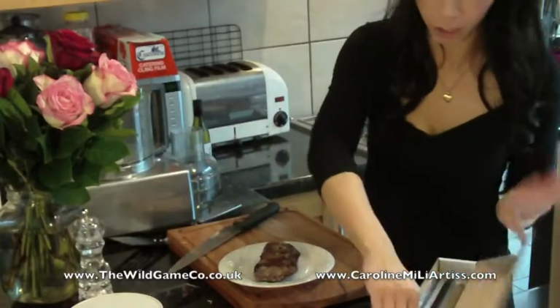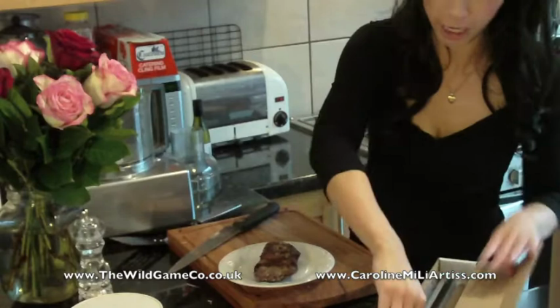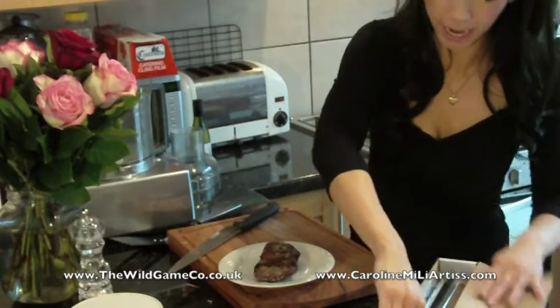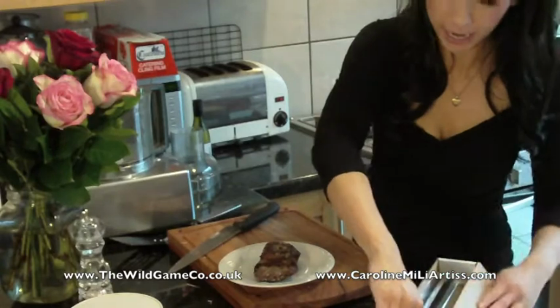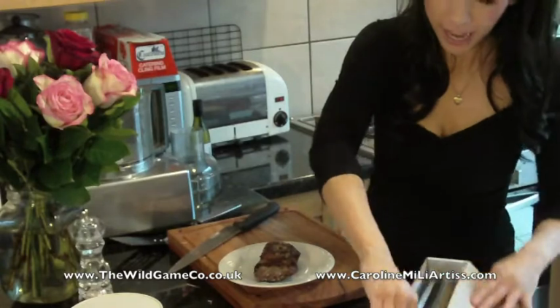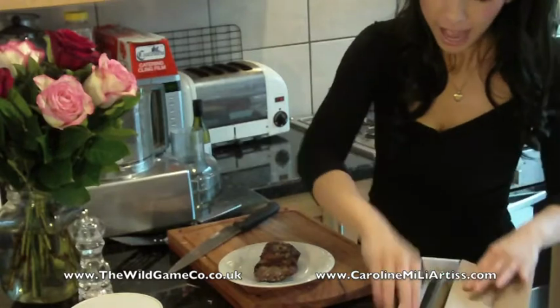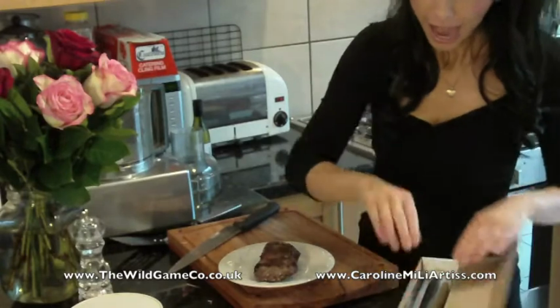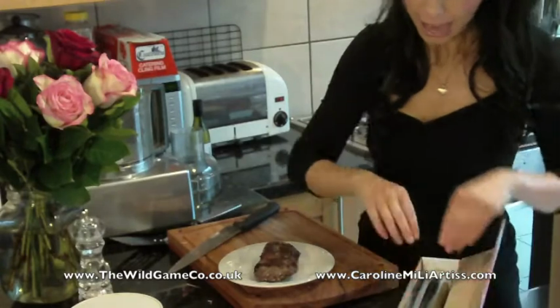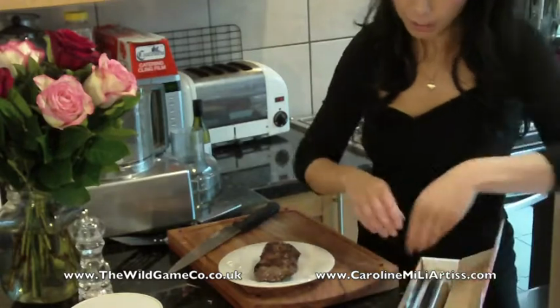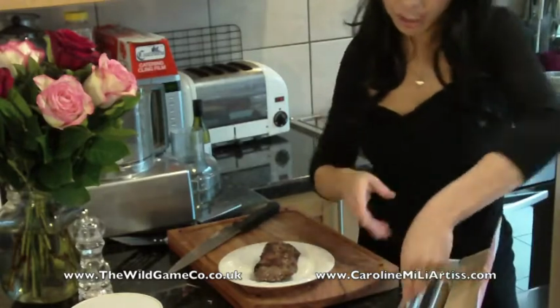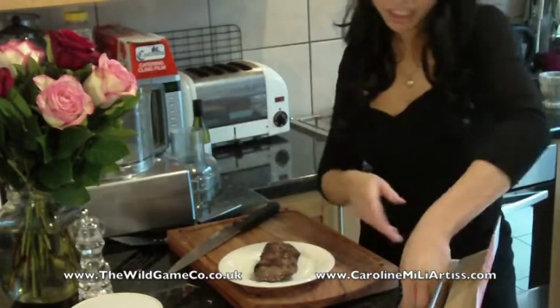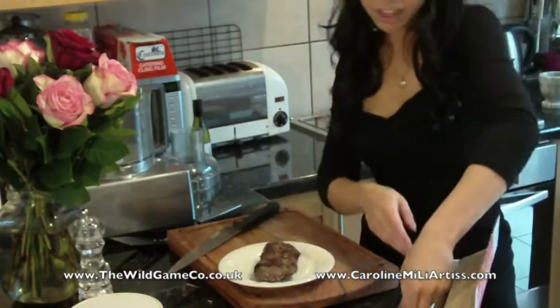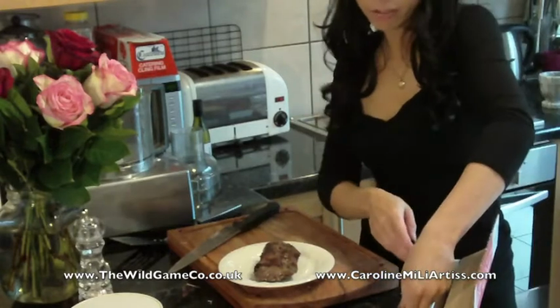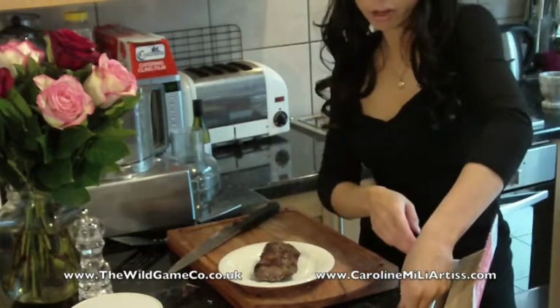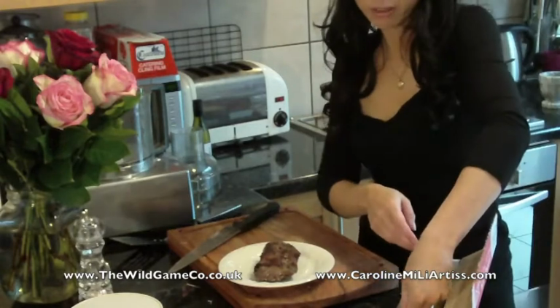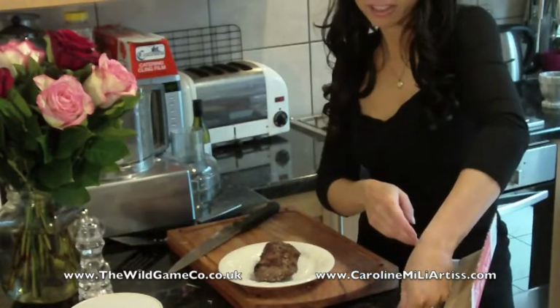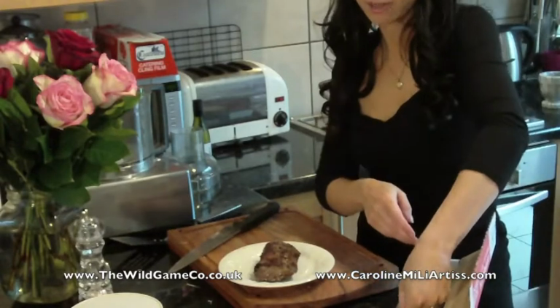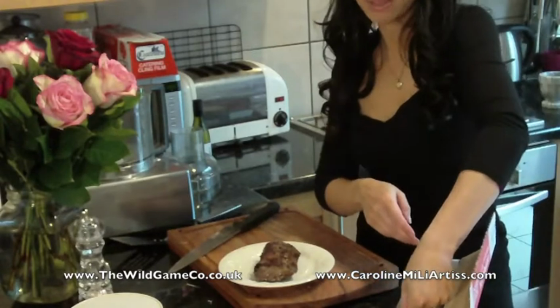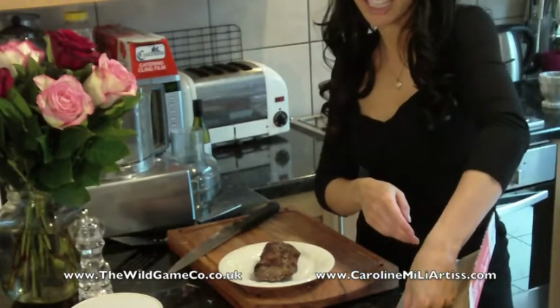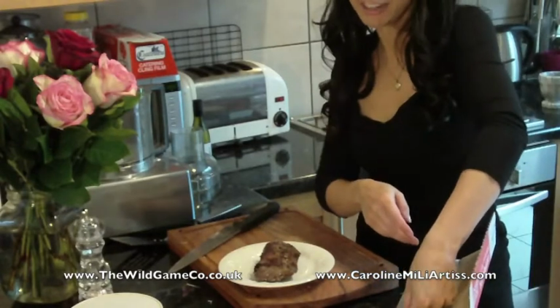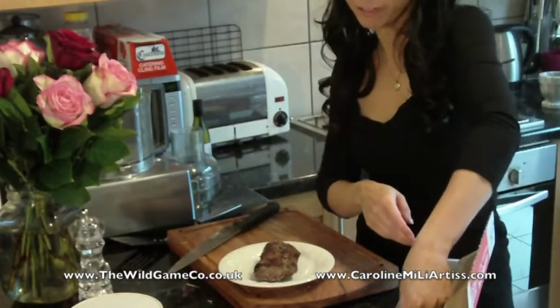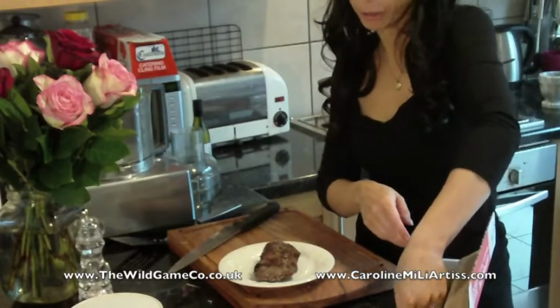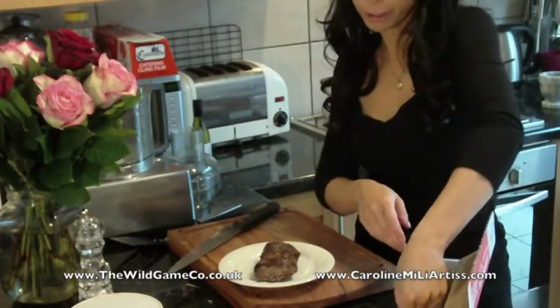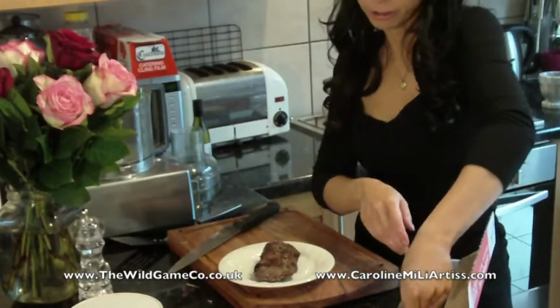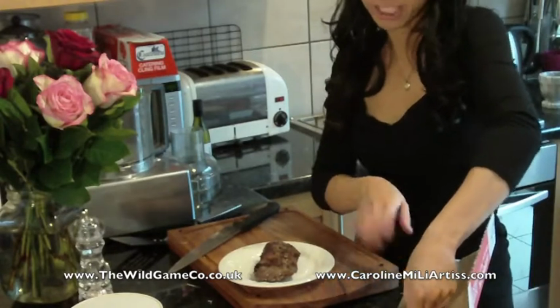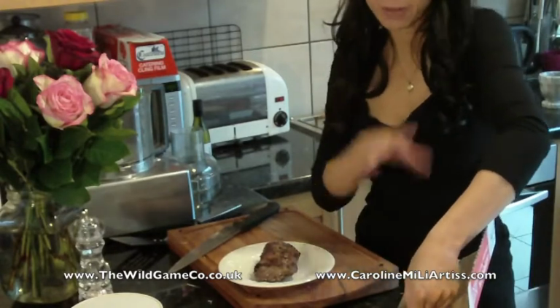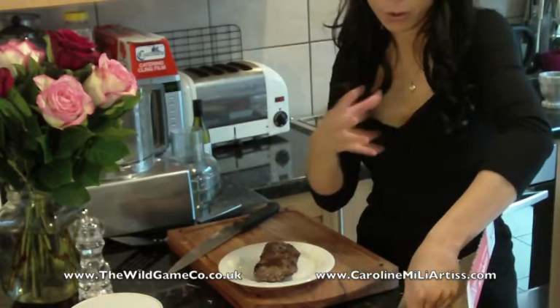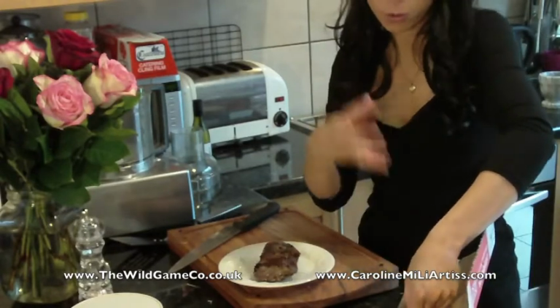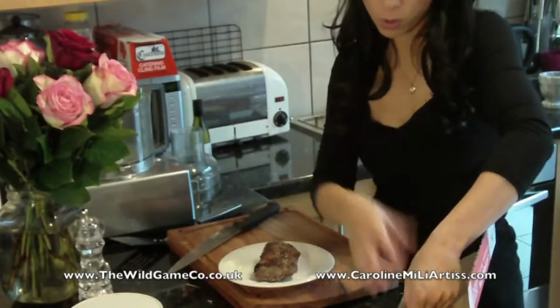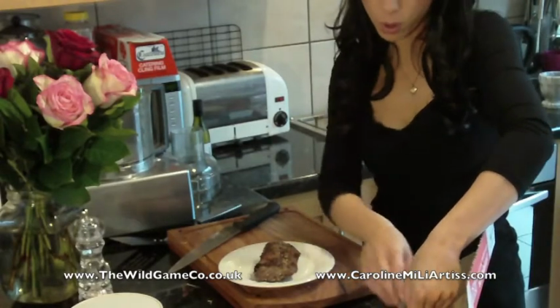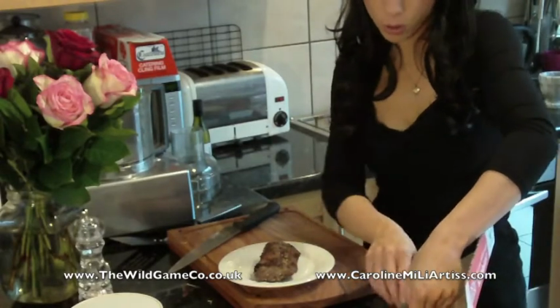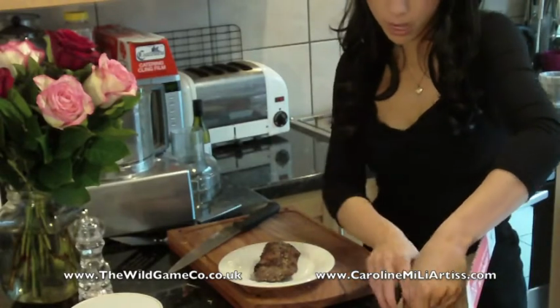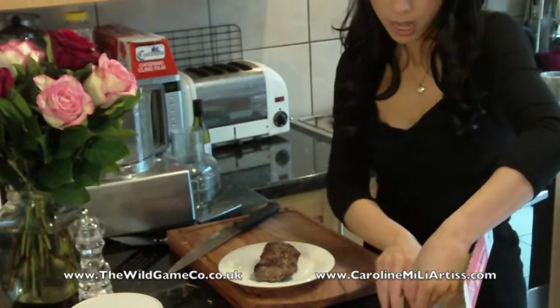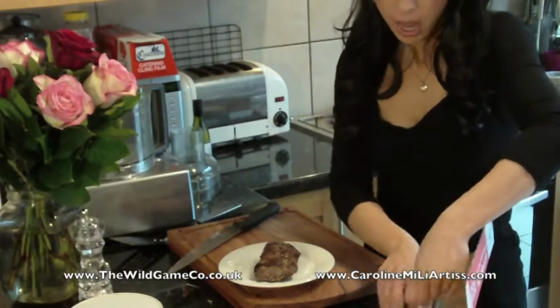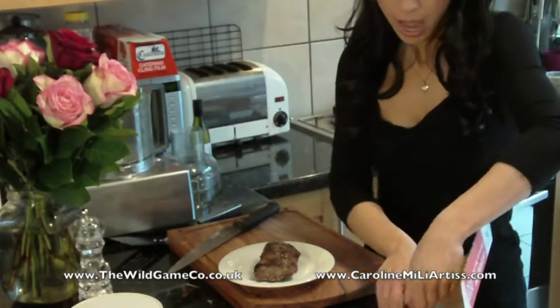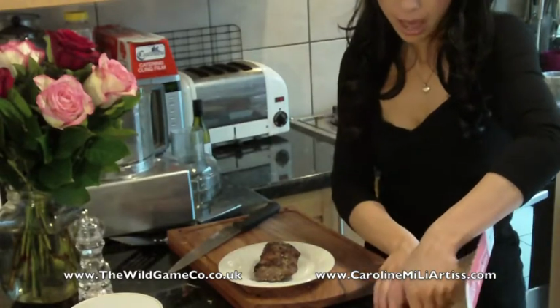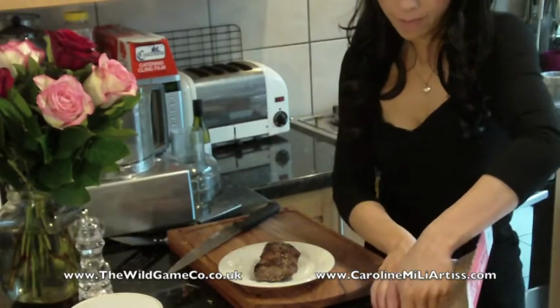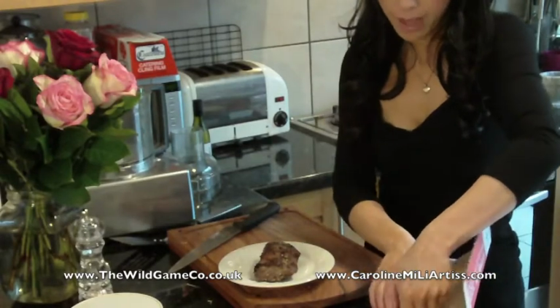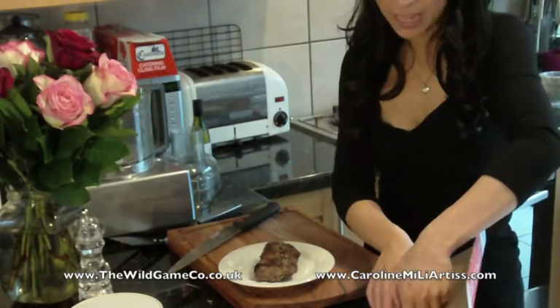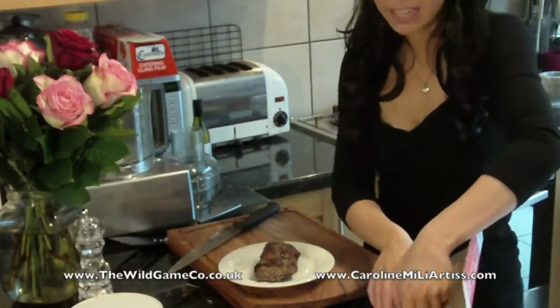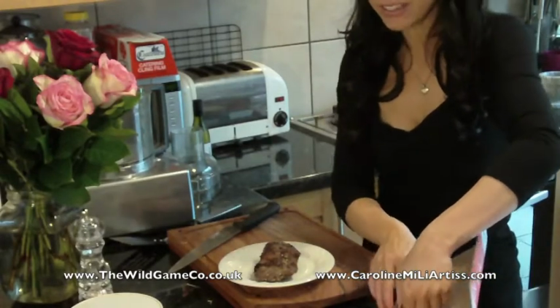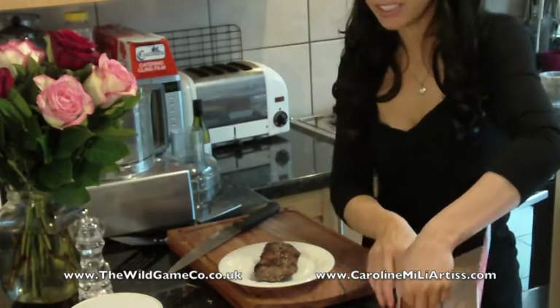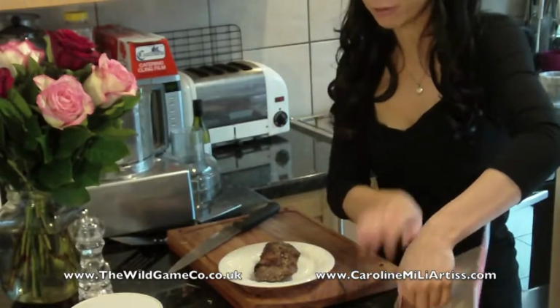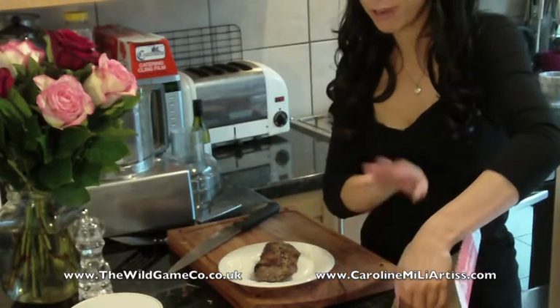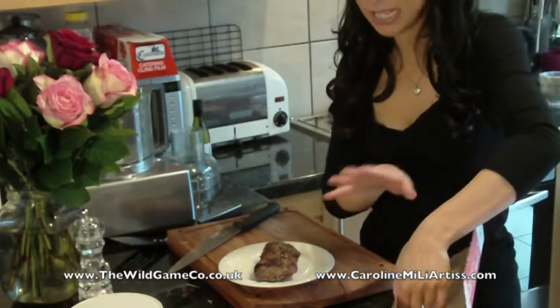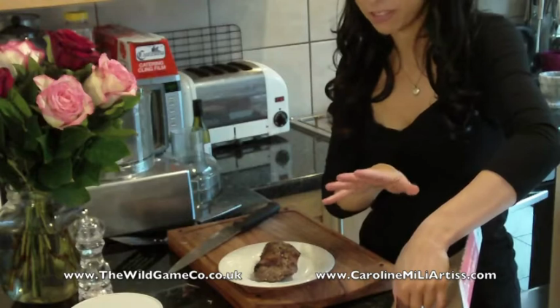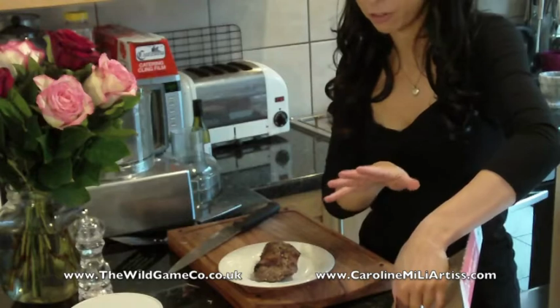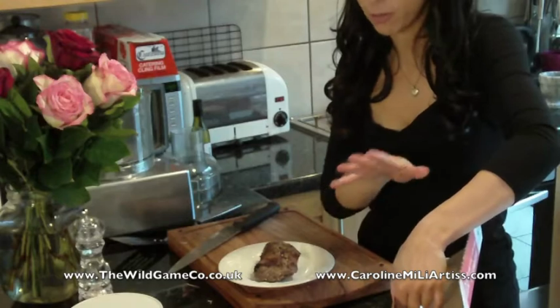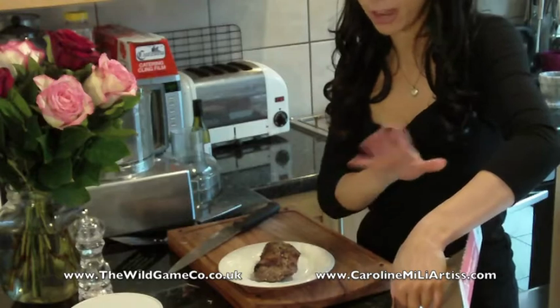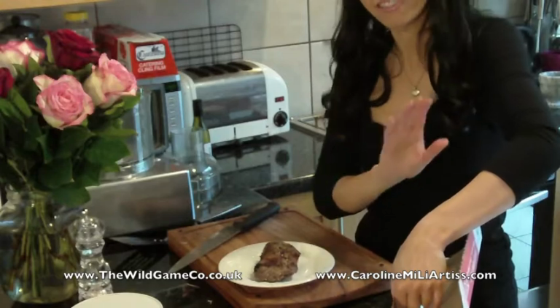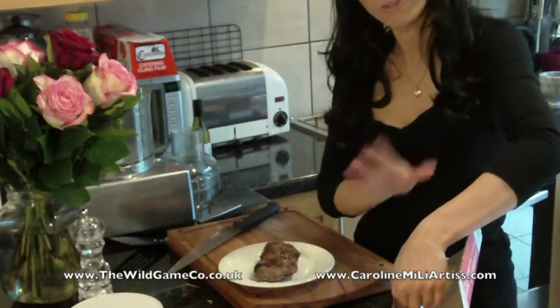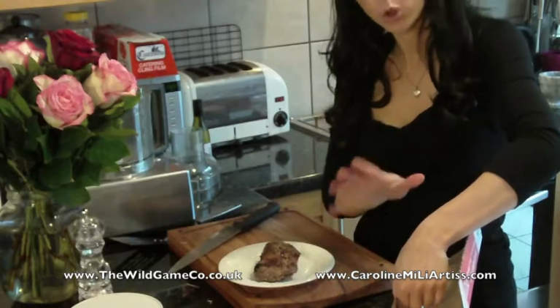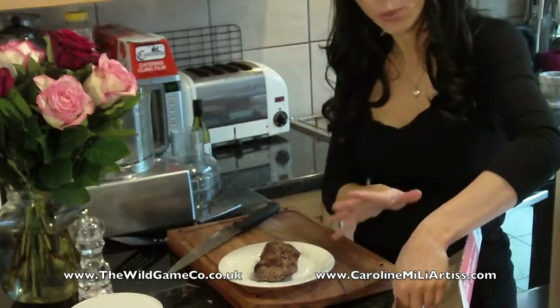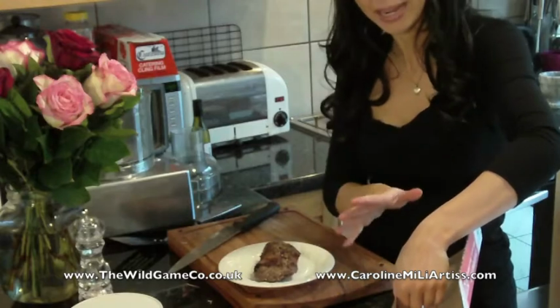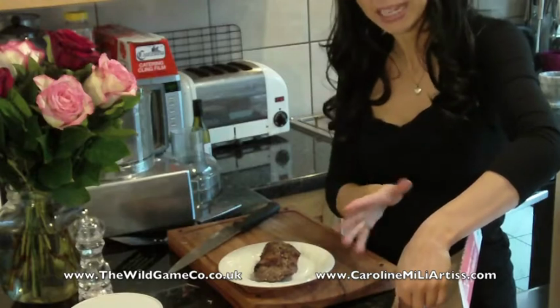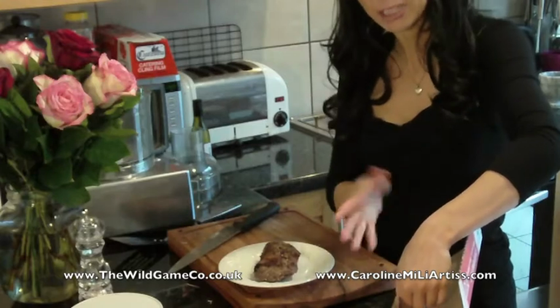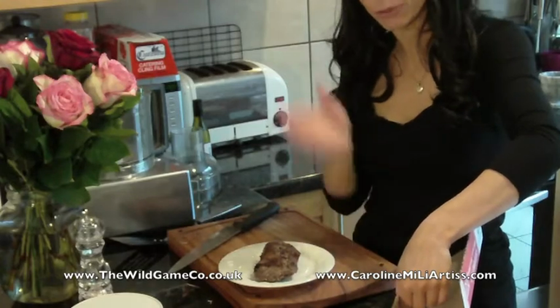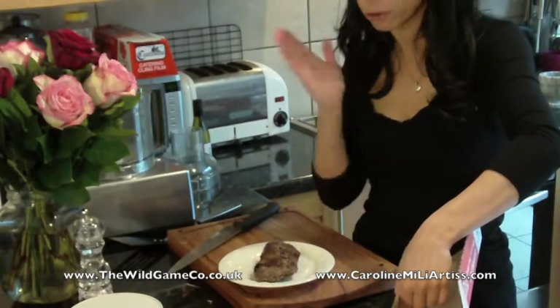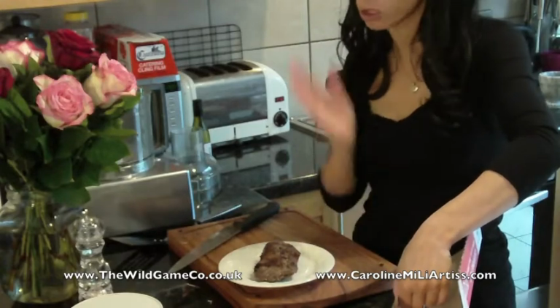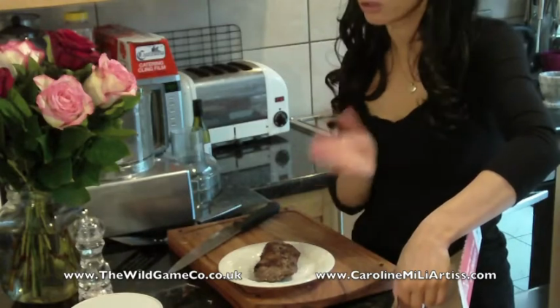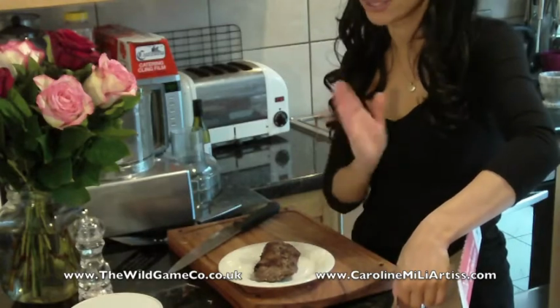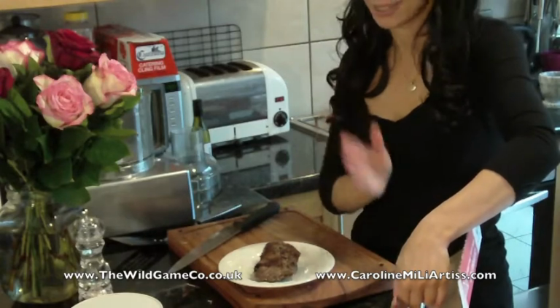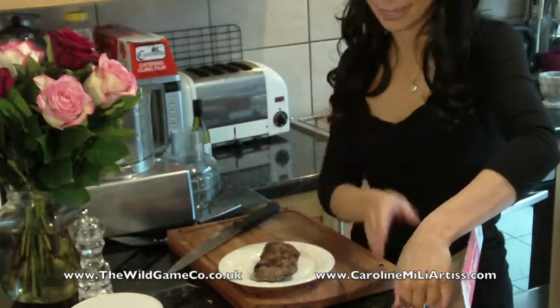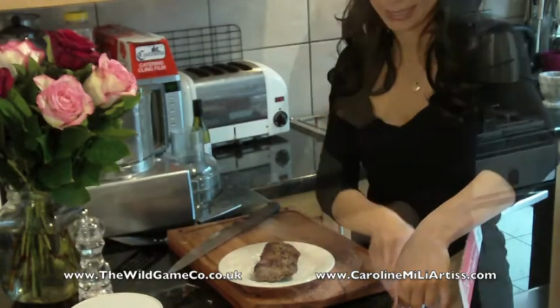I've taken it off the heat so it doesn't keep on cooking, and I'm just going to cover it with some tin foil to keep it warm and leave it to rest for about four minutes before you slice it.